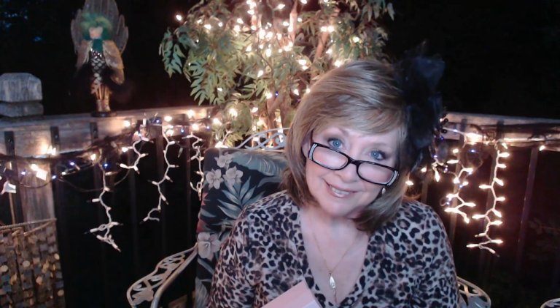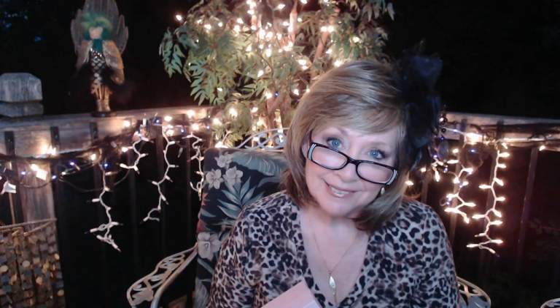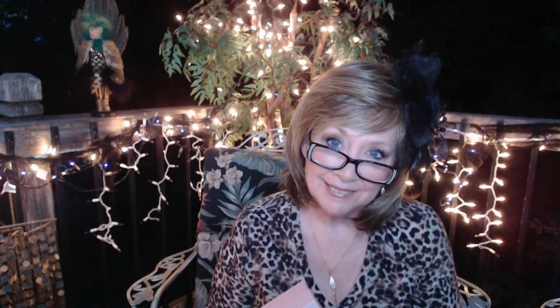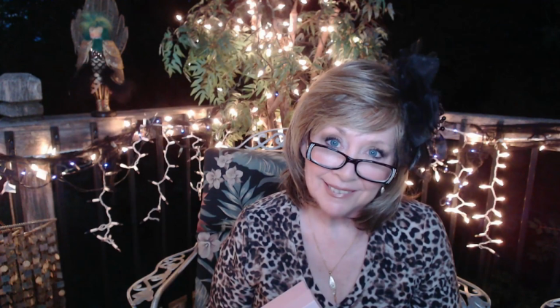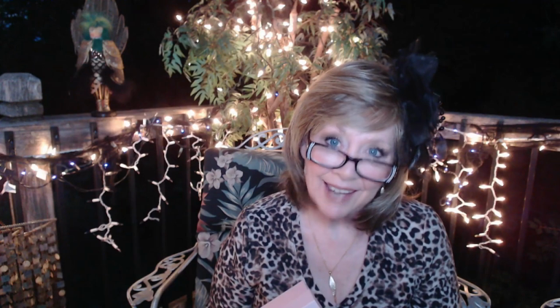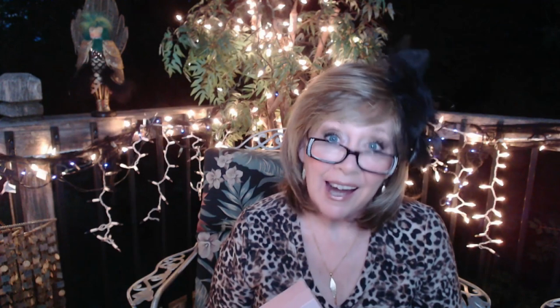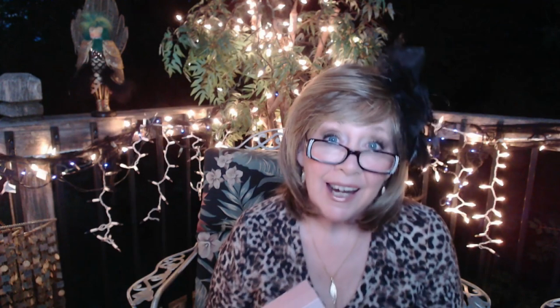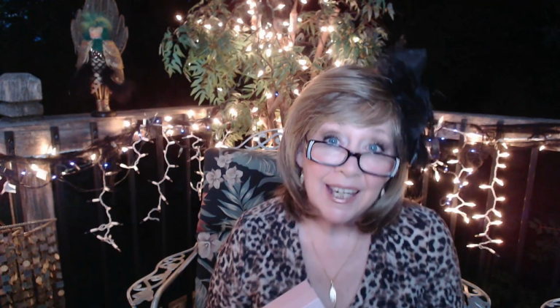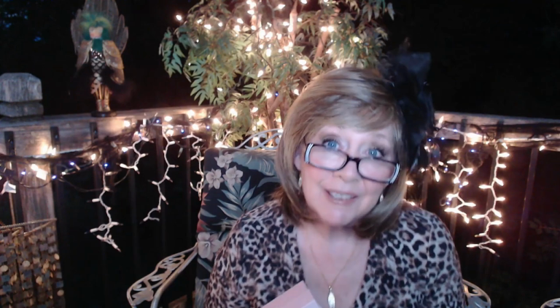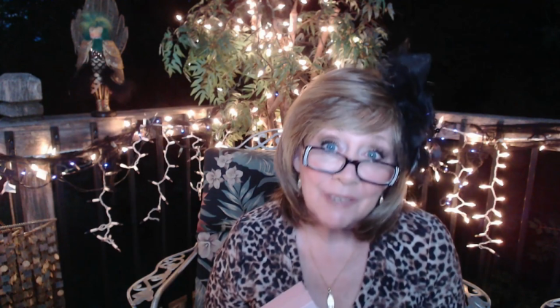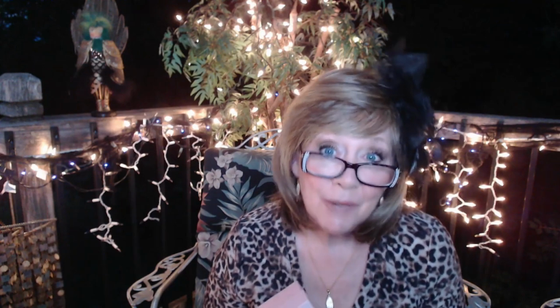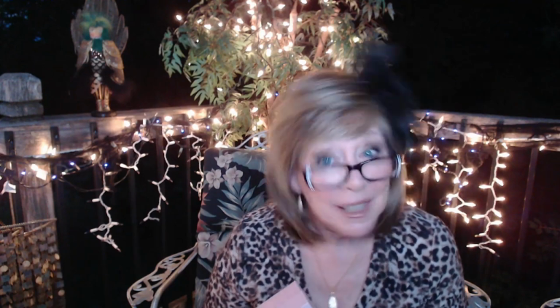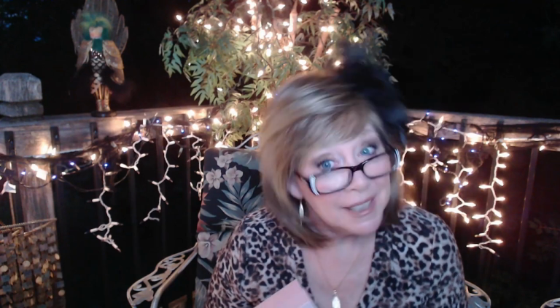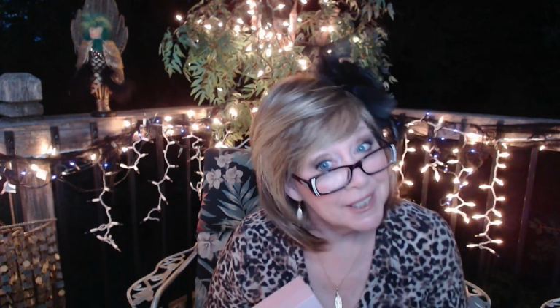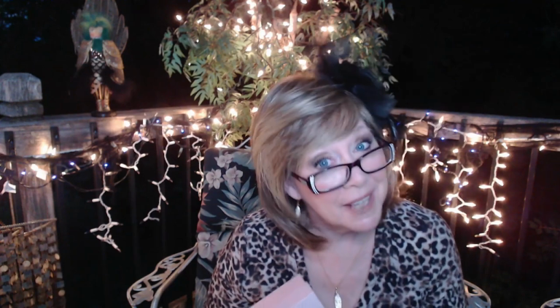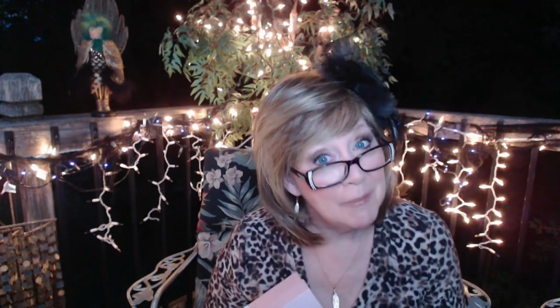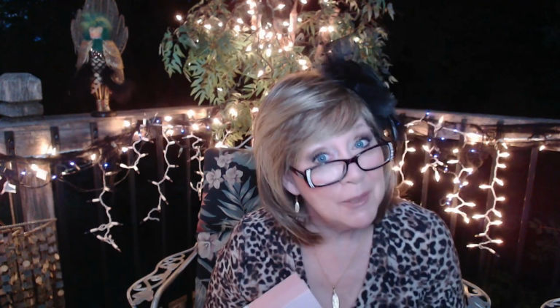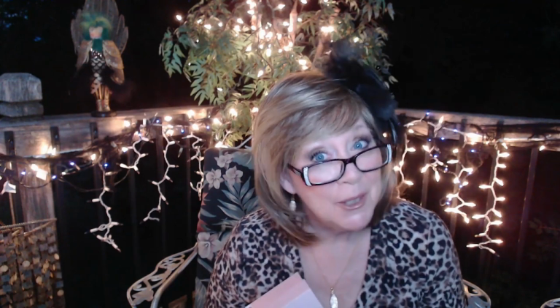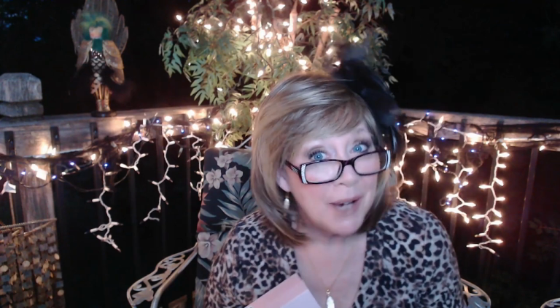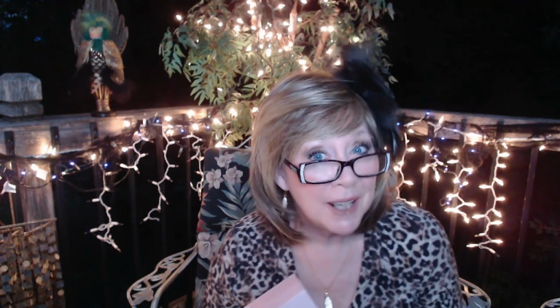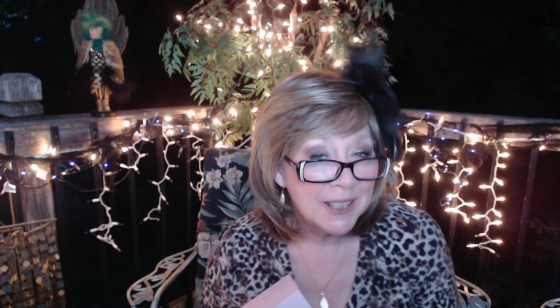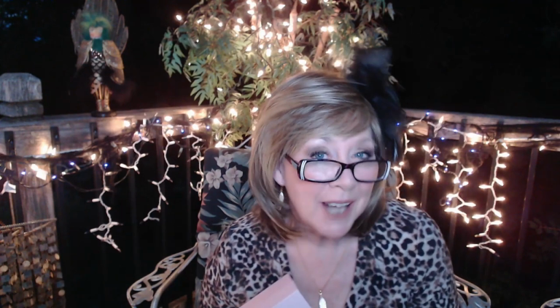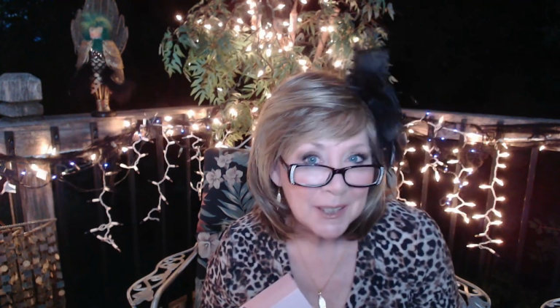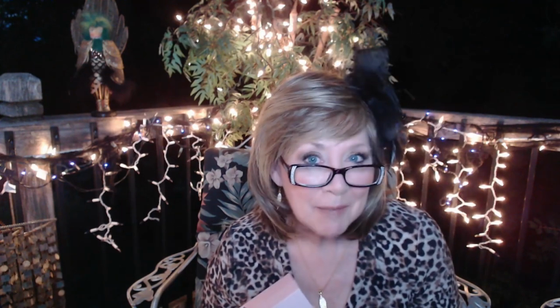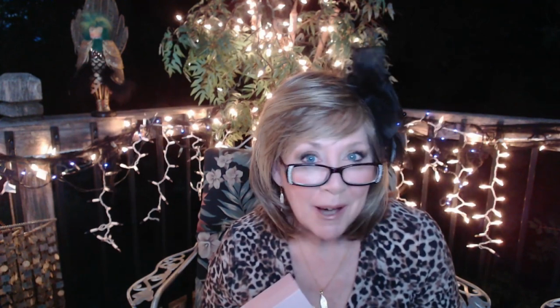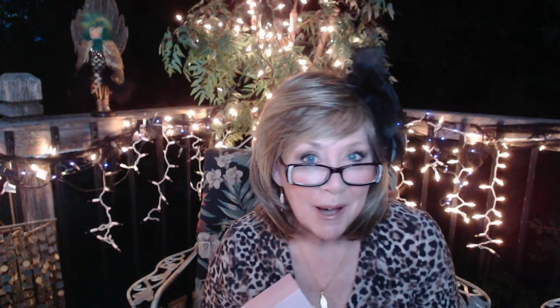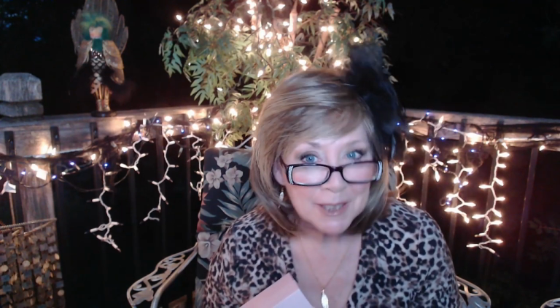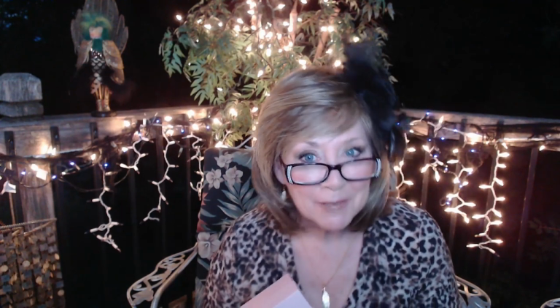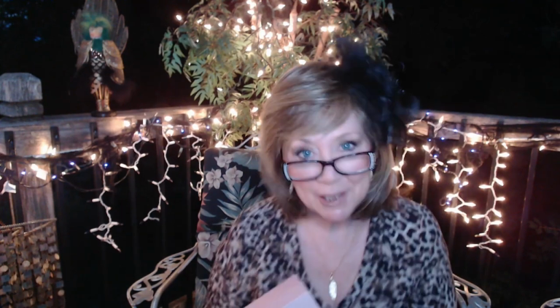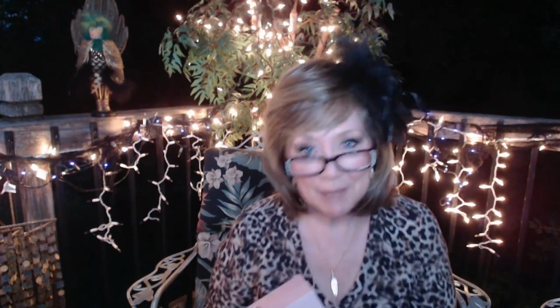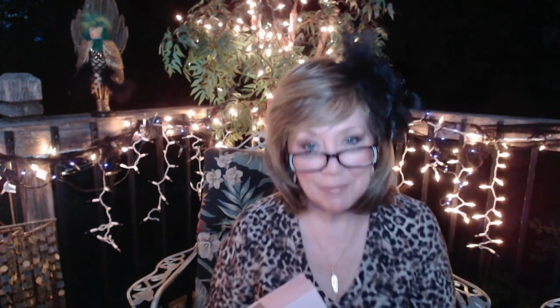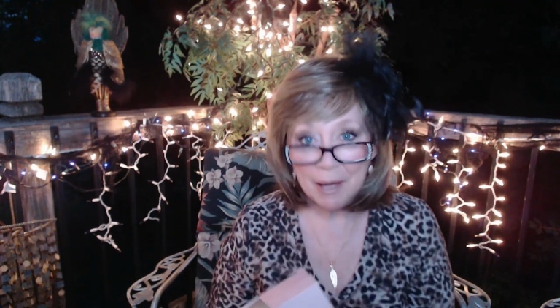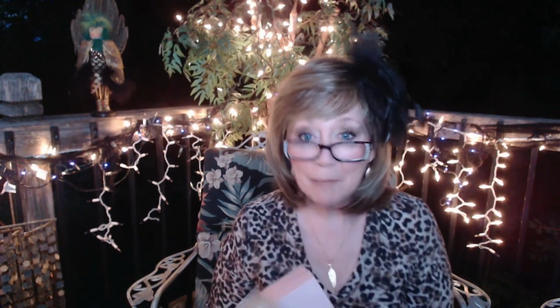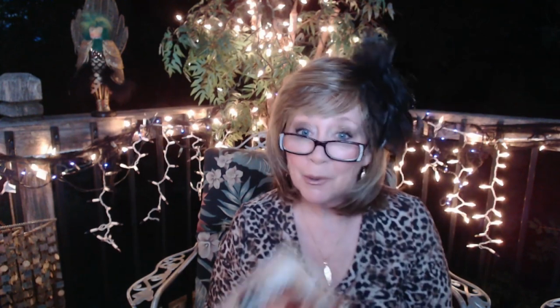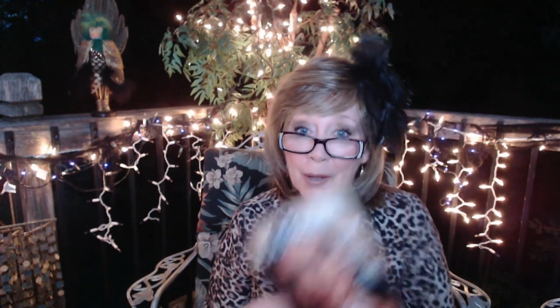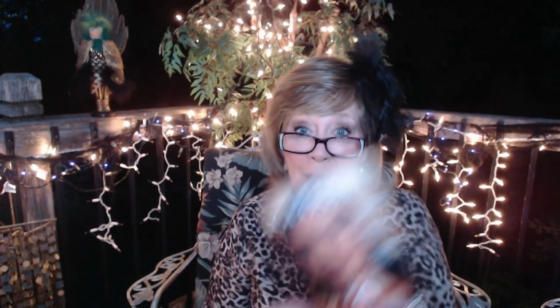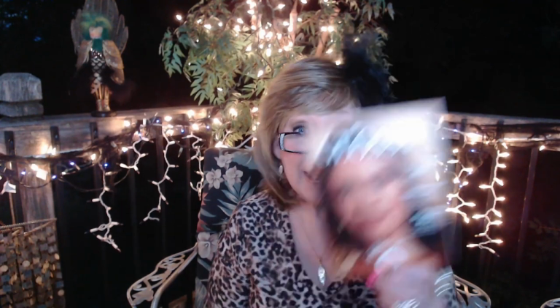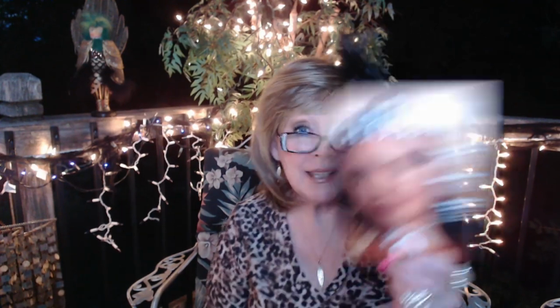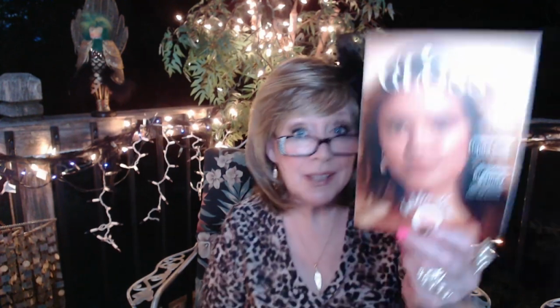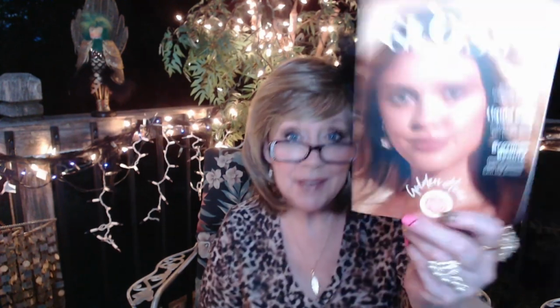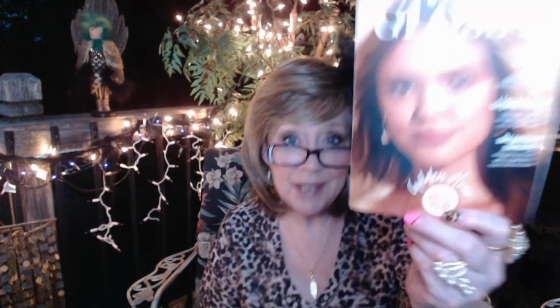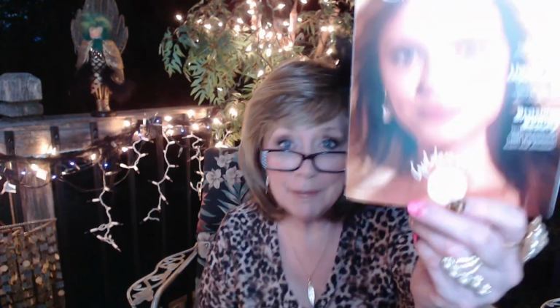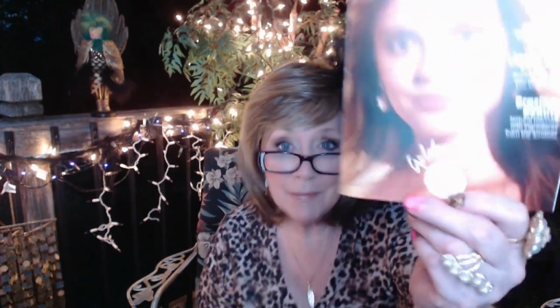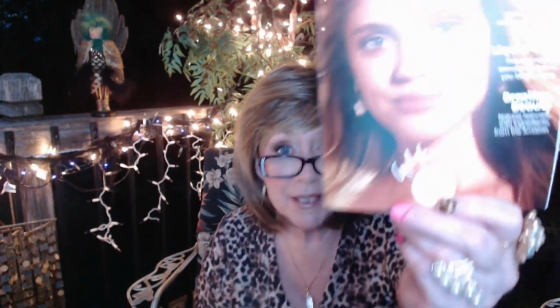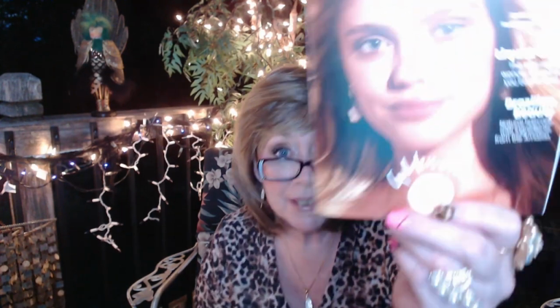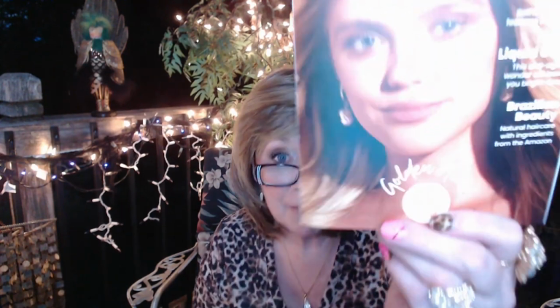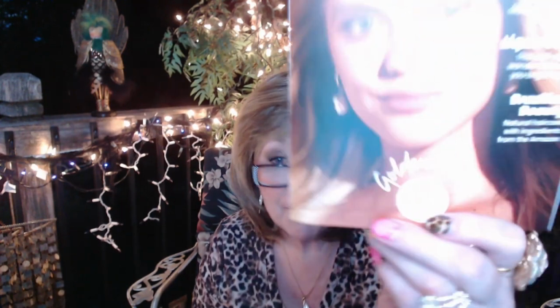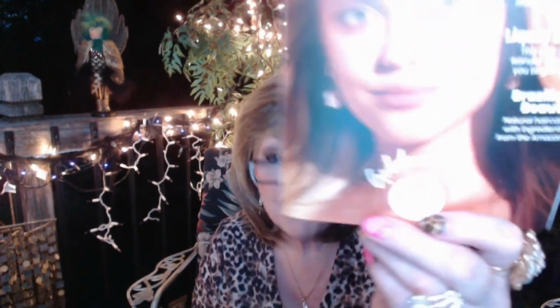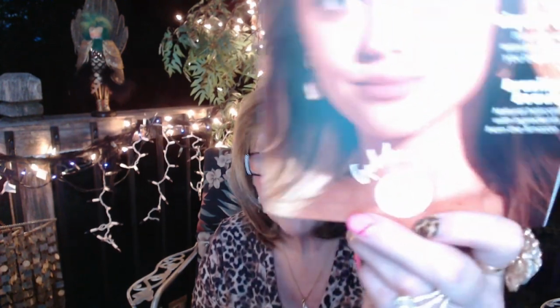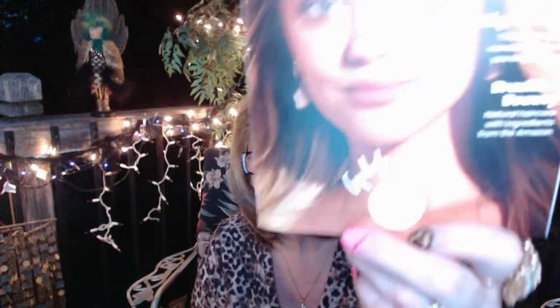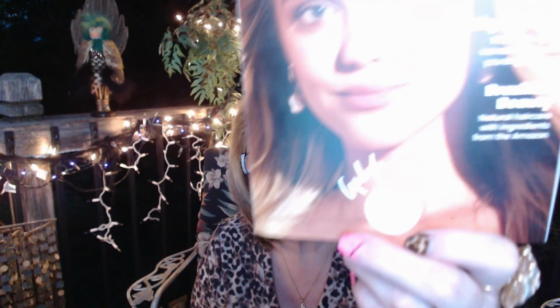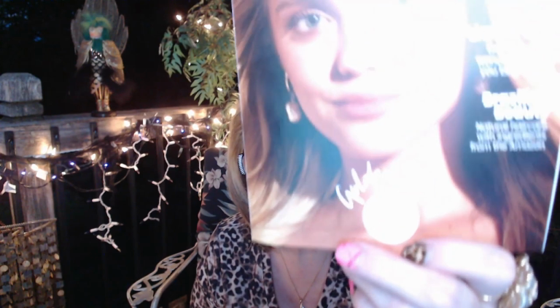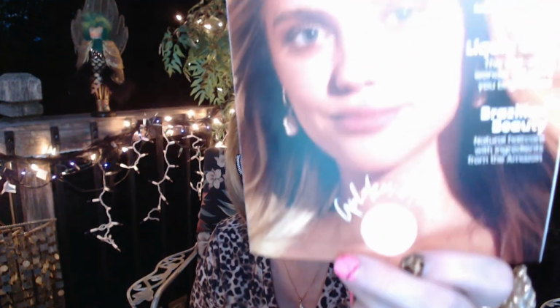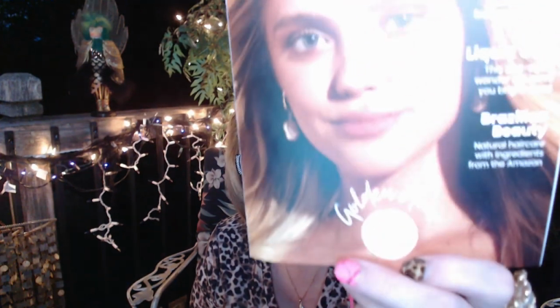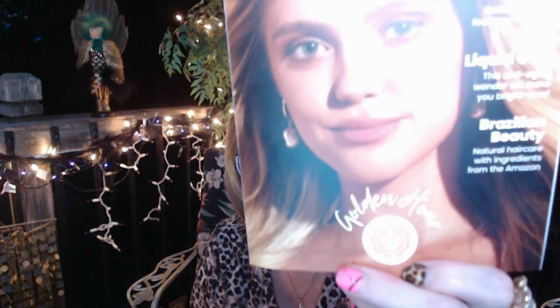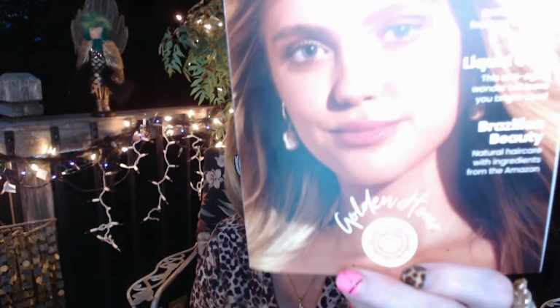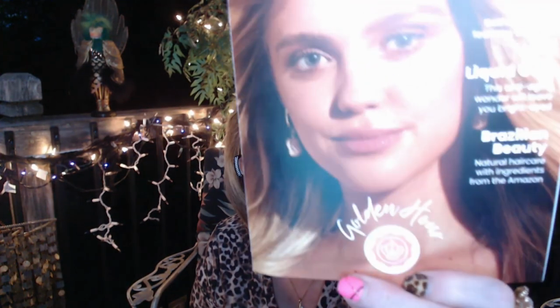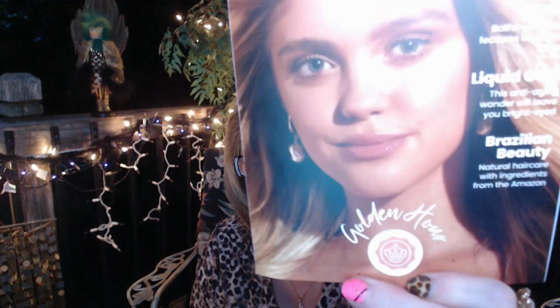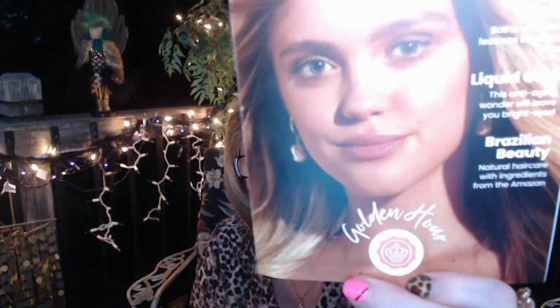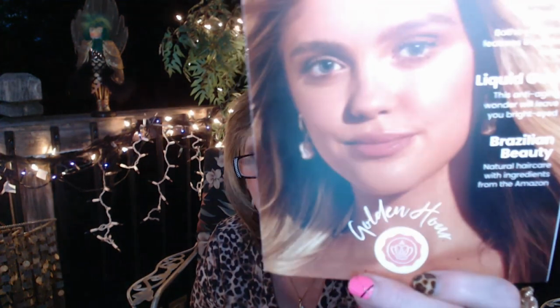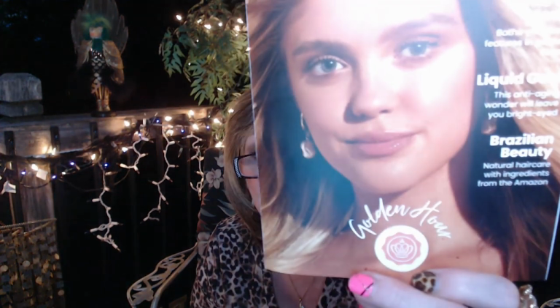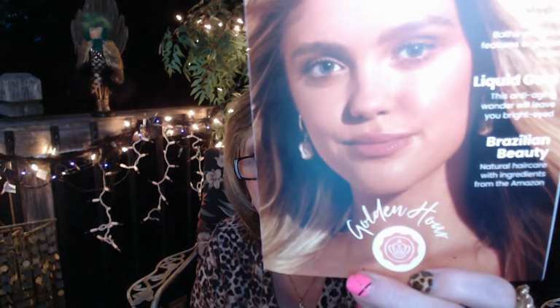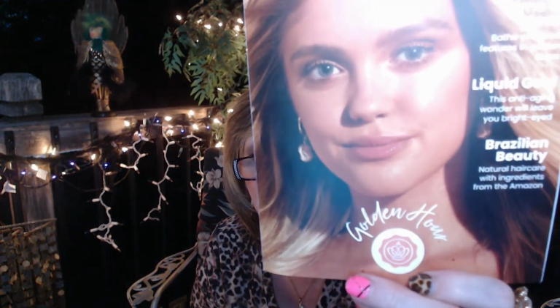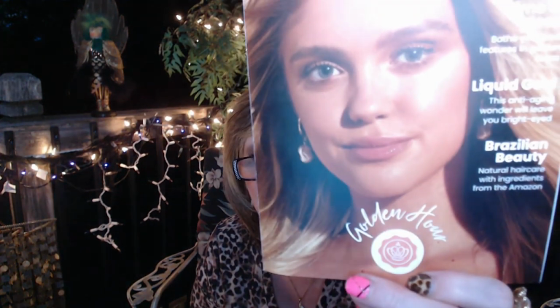Hi everyone, it's time to do a Glossy Box for September. The theme this month is golden hour.